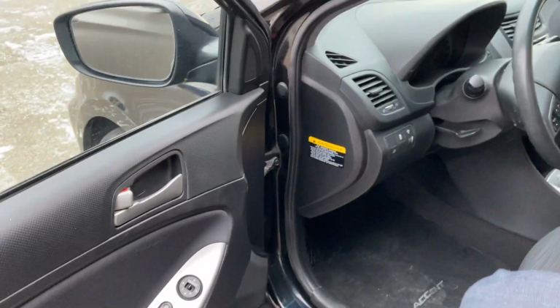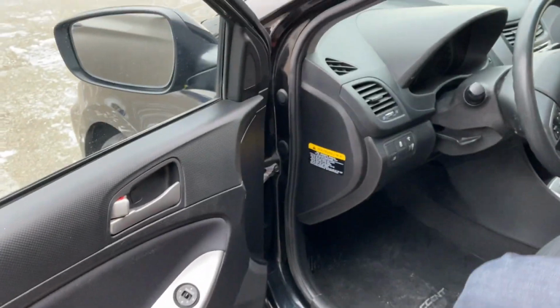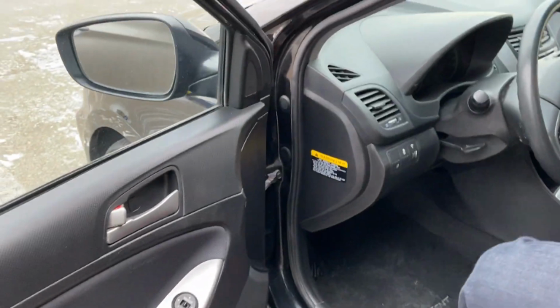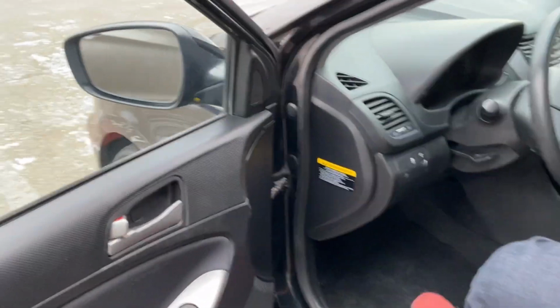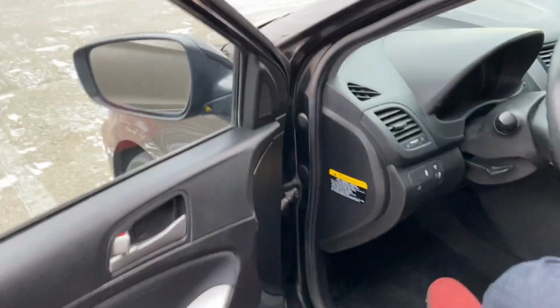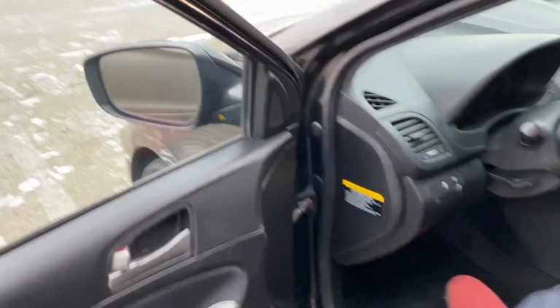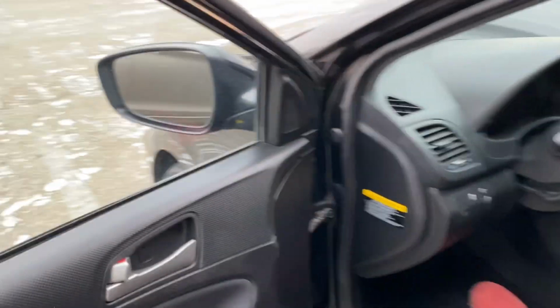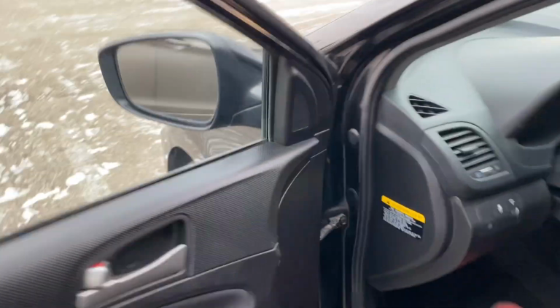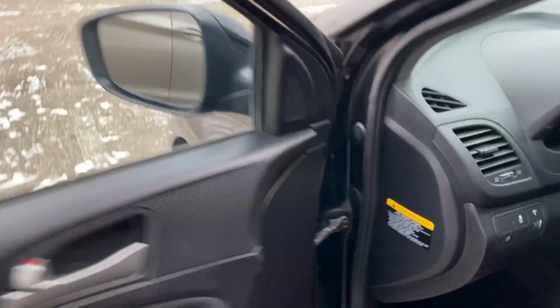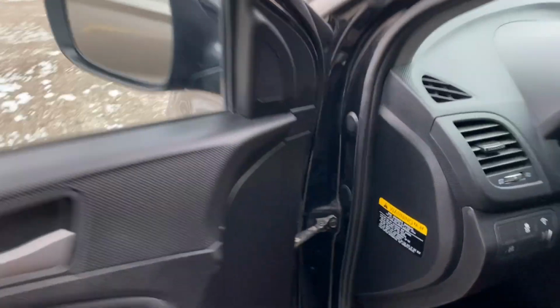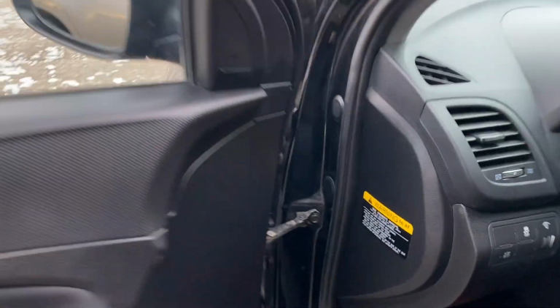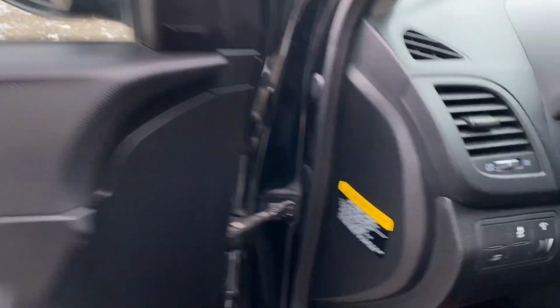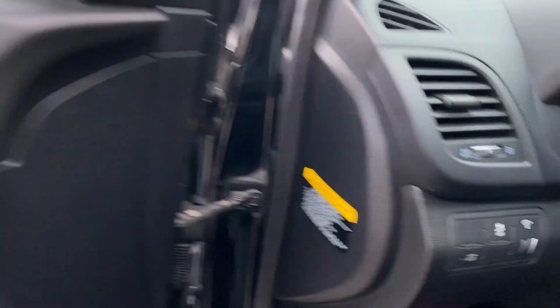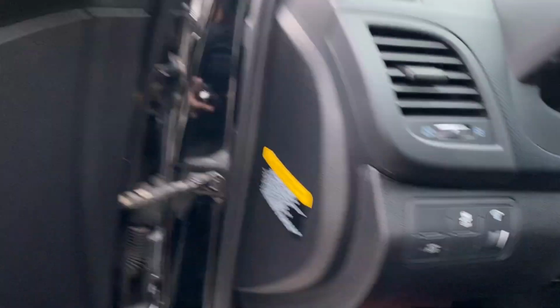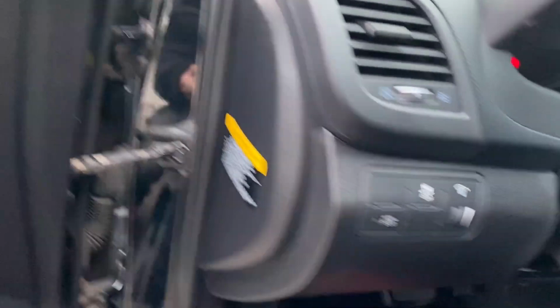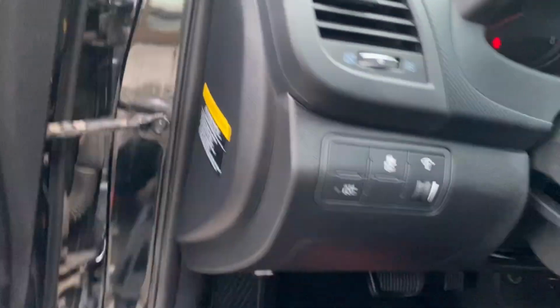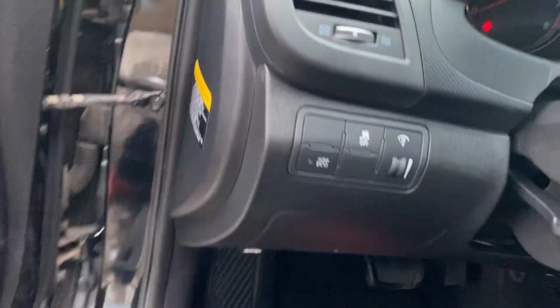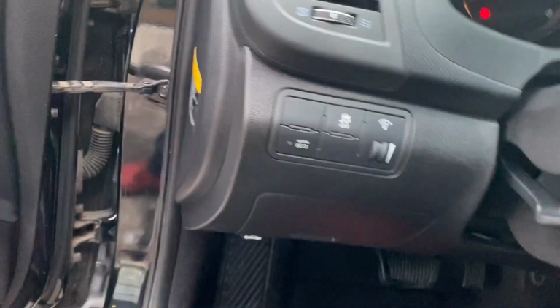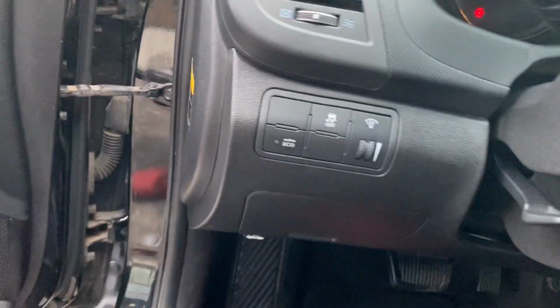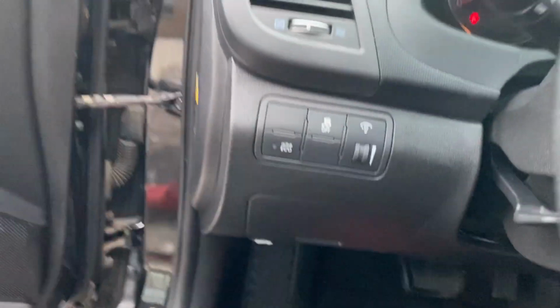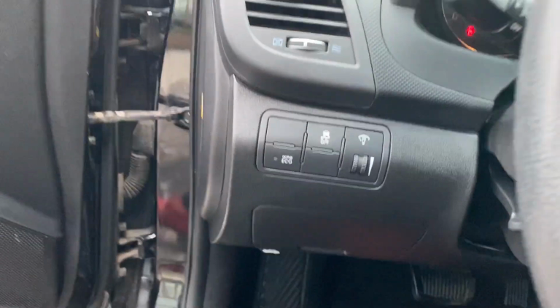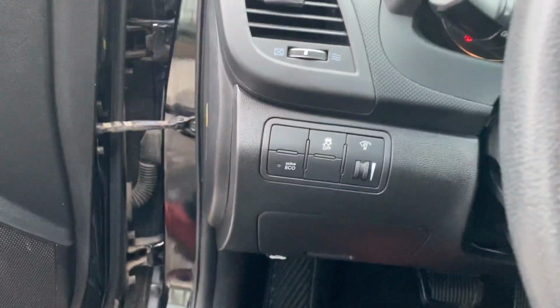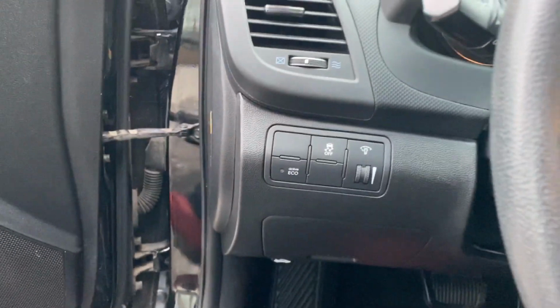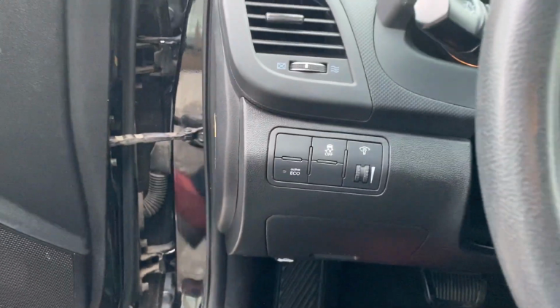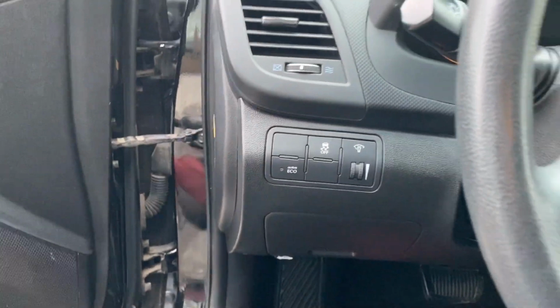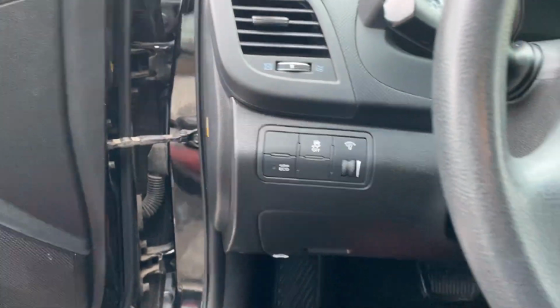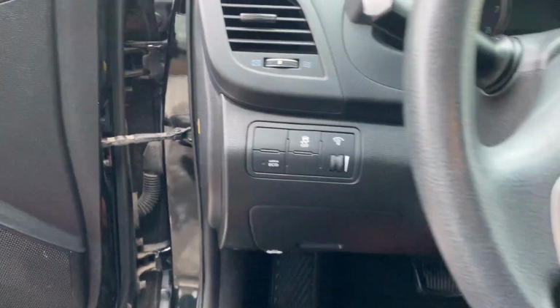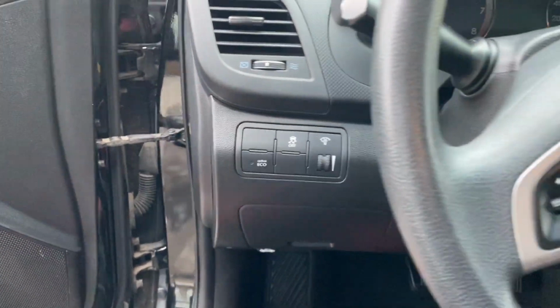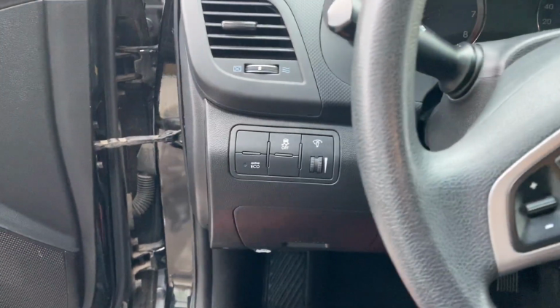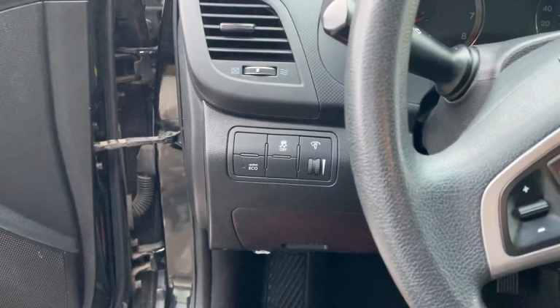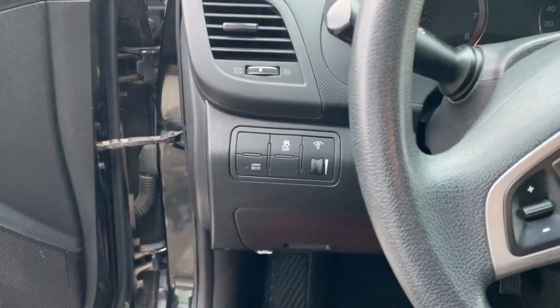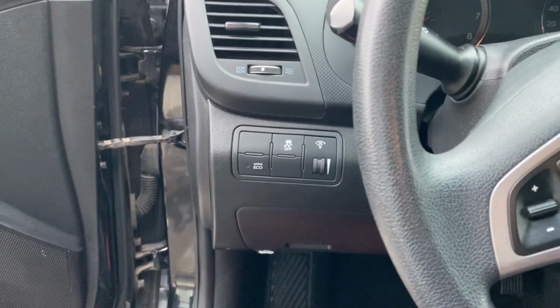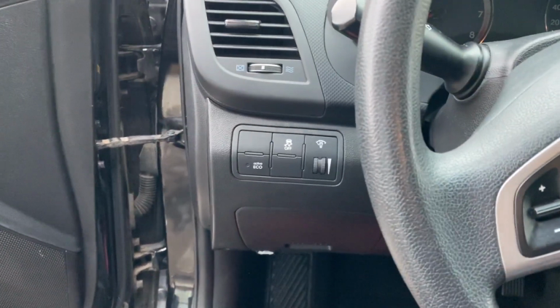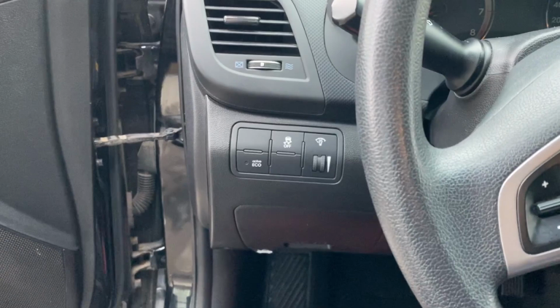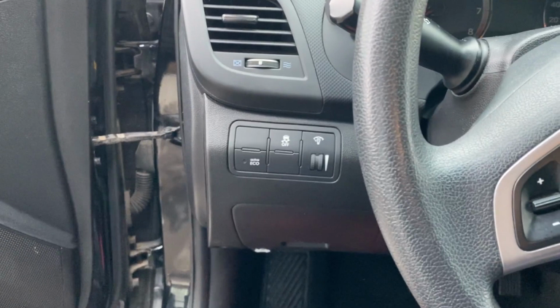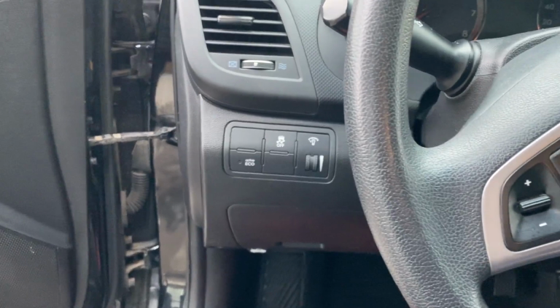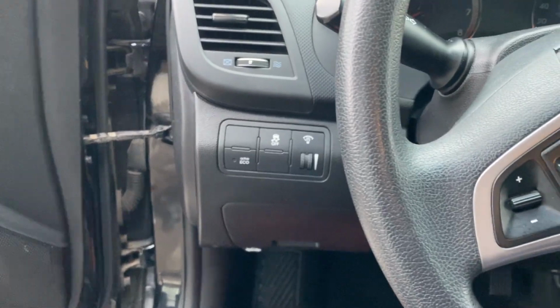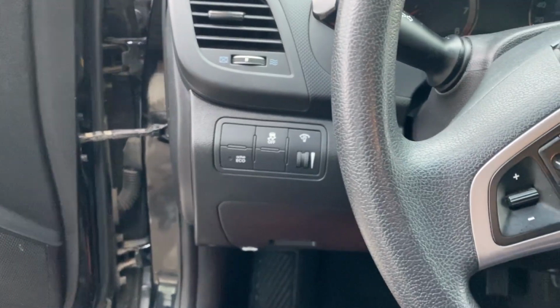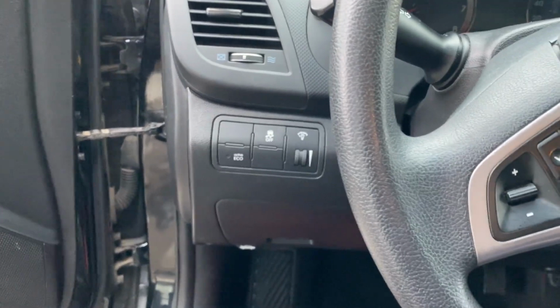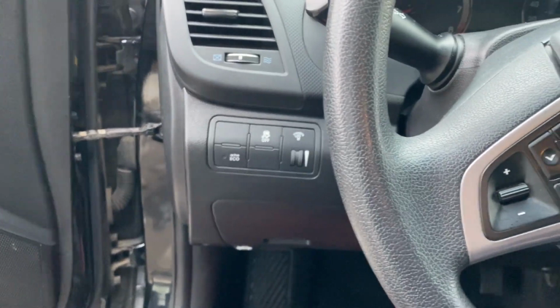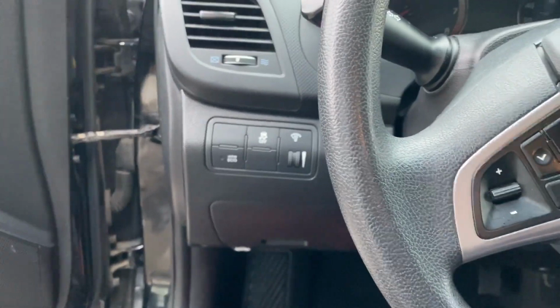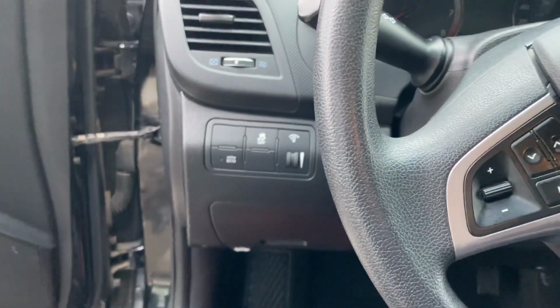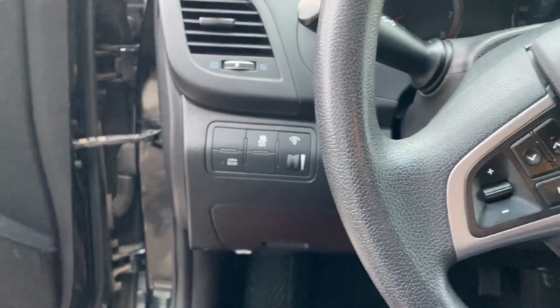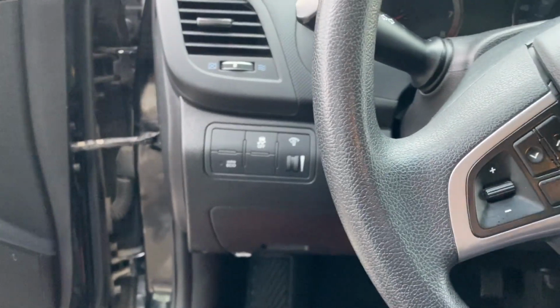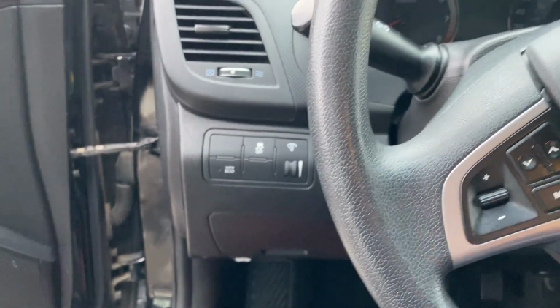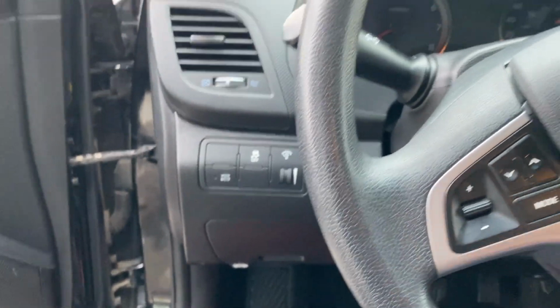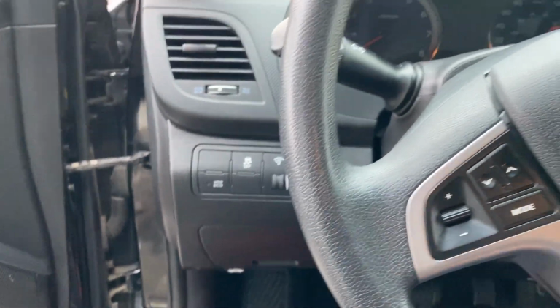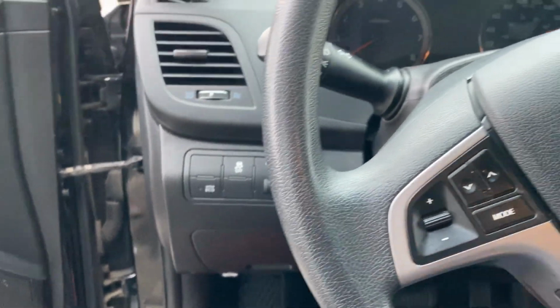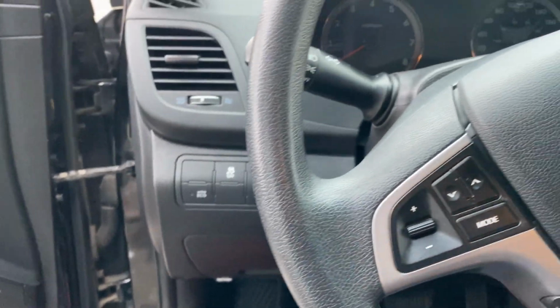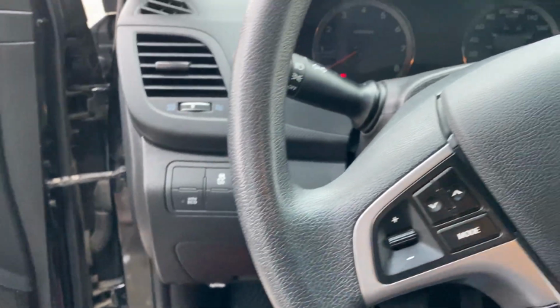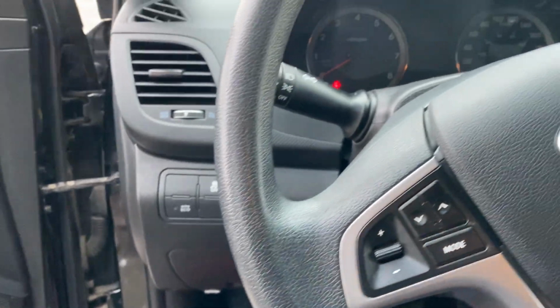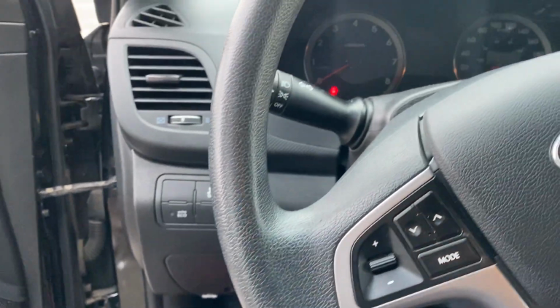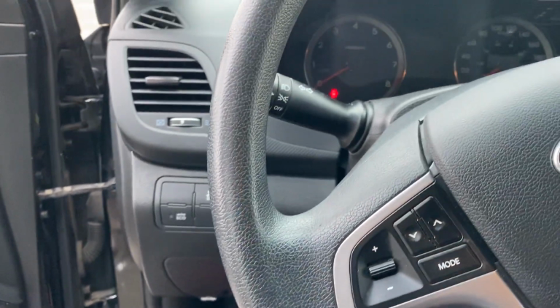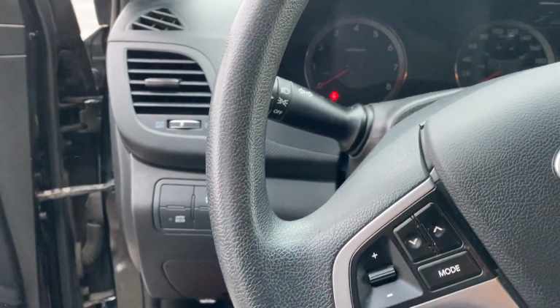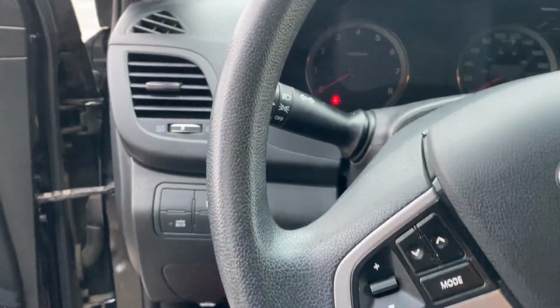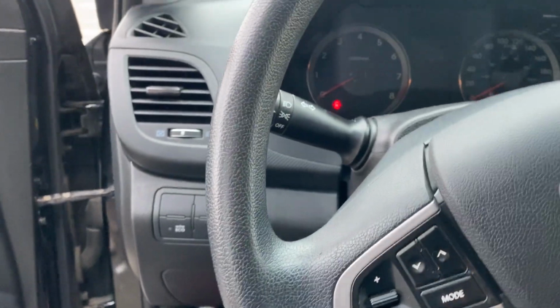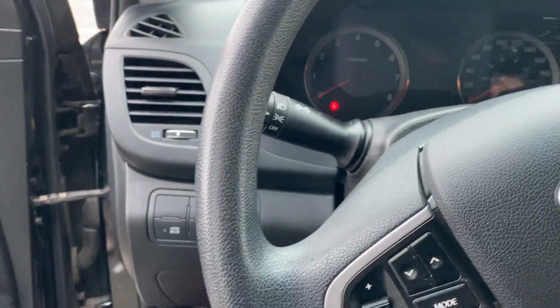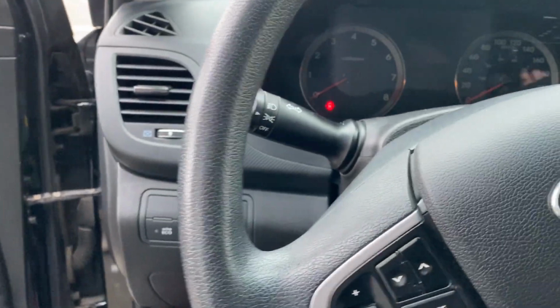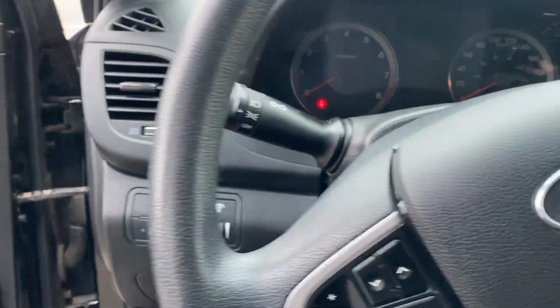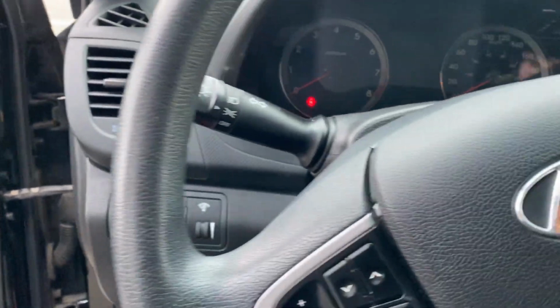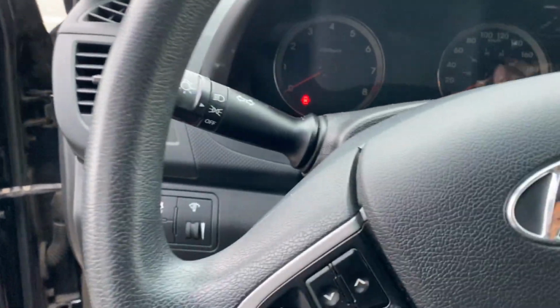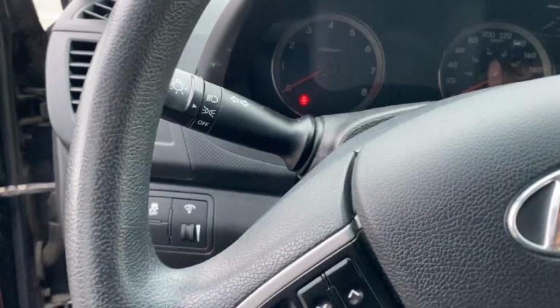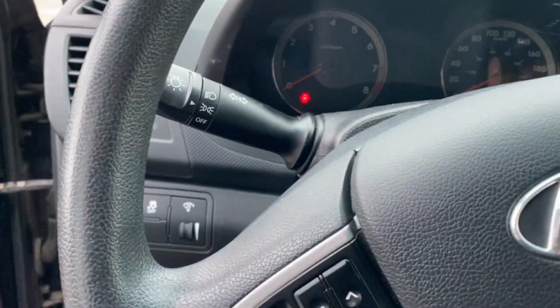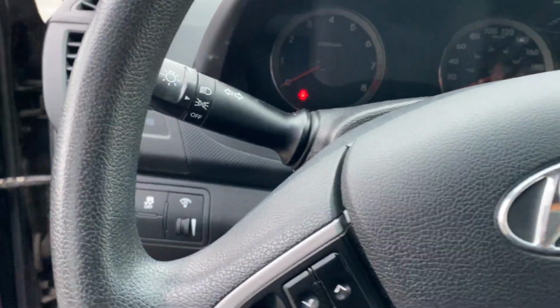Now going inside, on this side you have your eco-active button, your traction control, and your dimmer switch for your clusters right here.